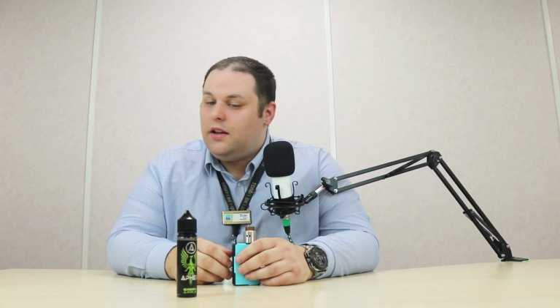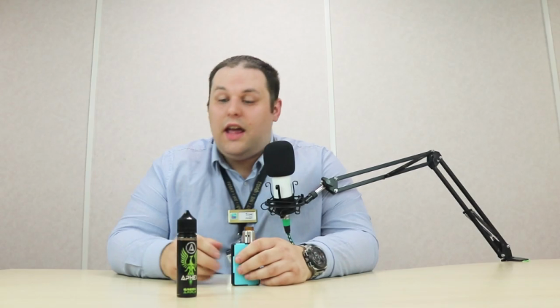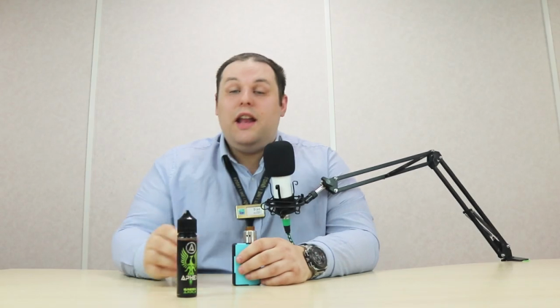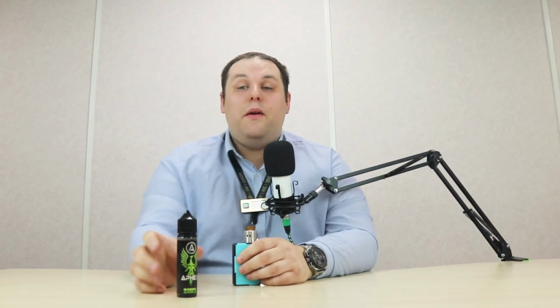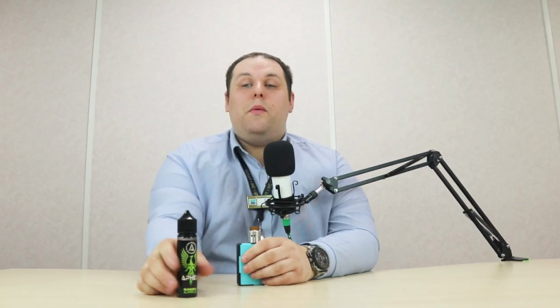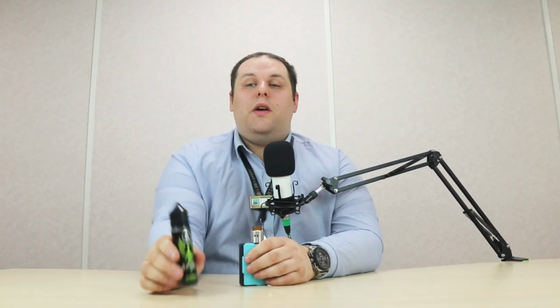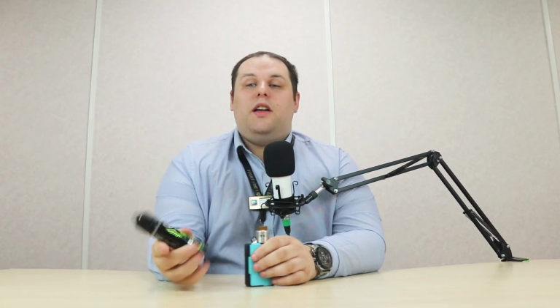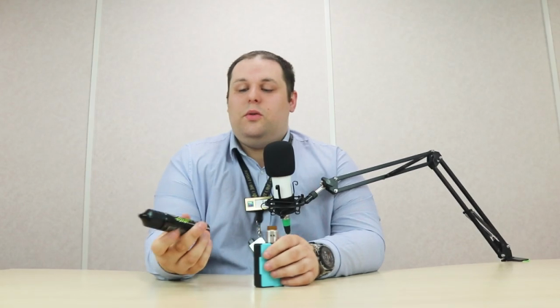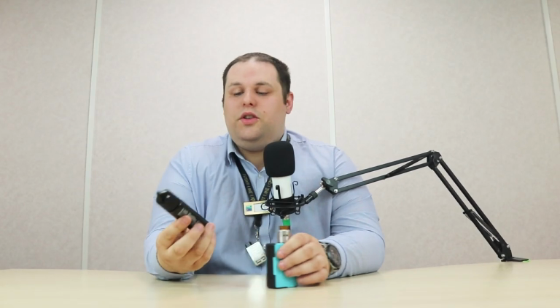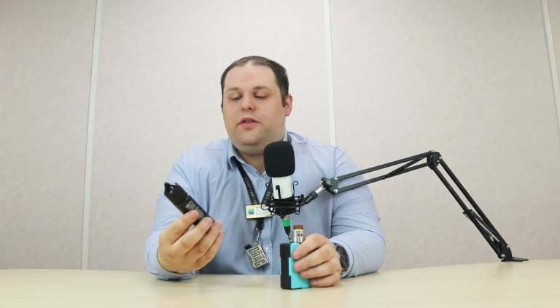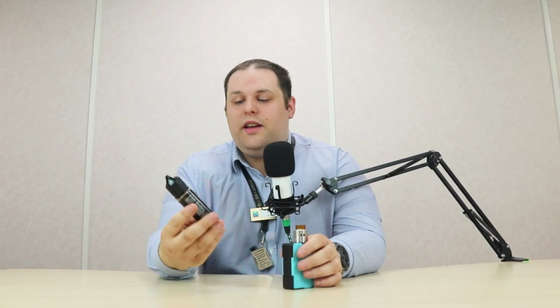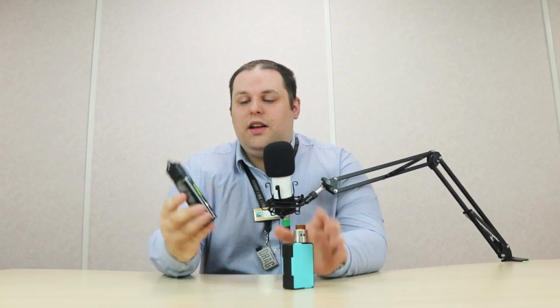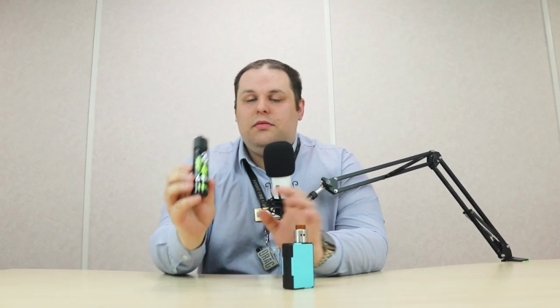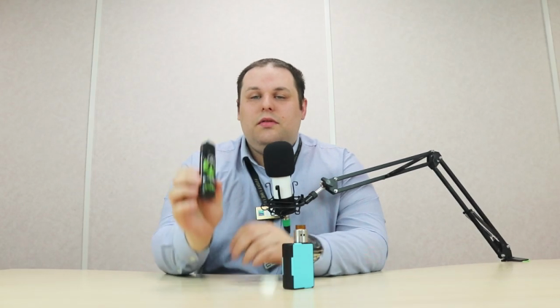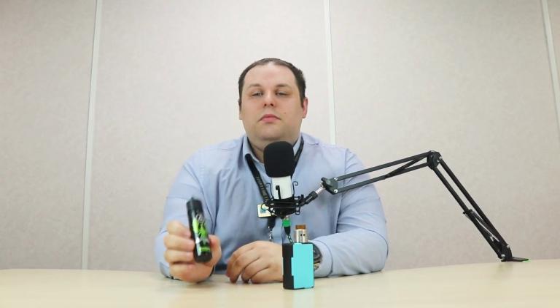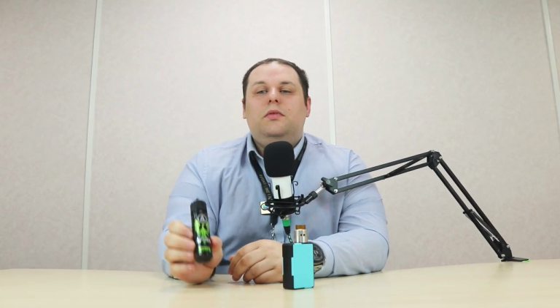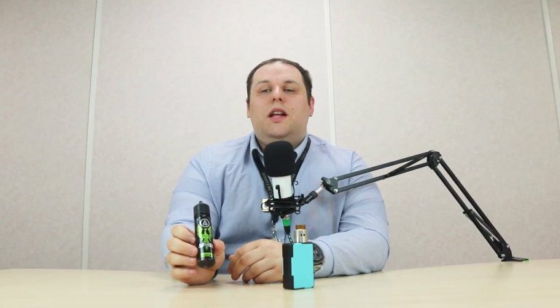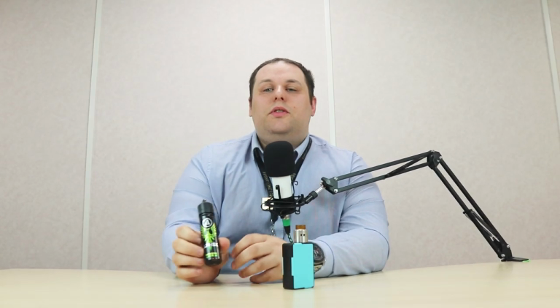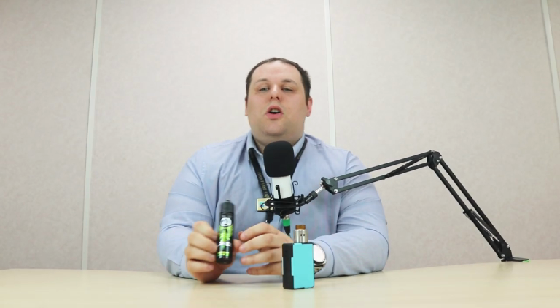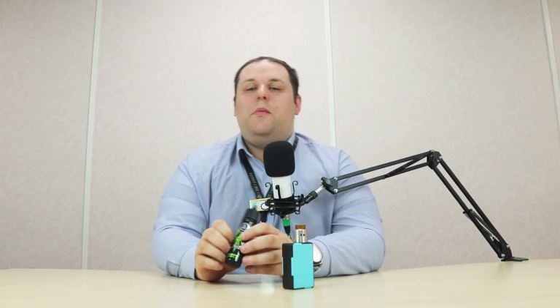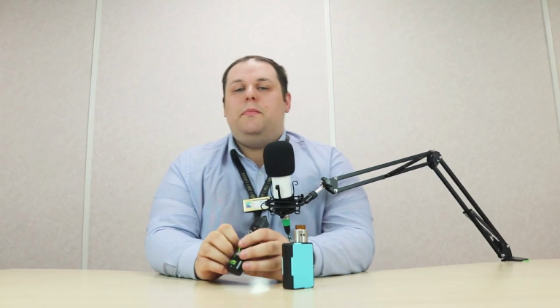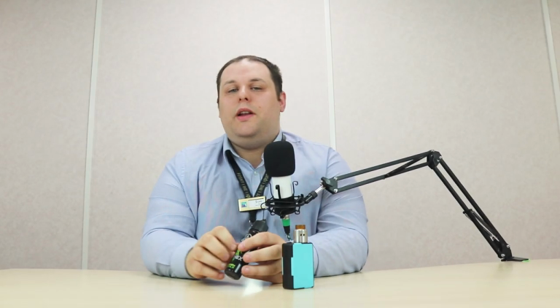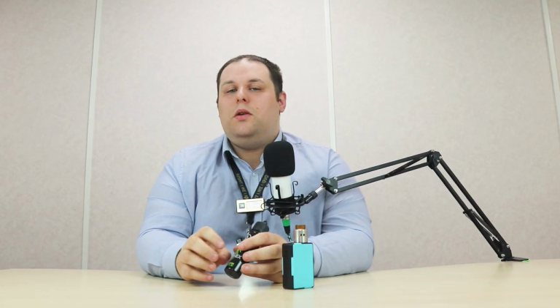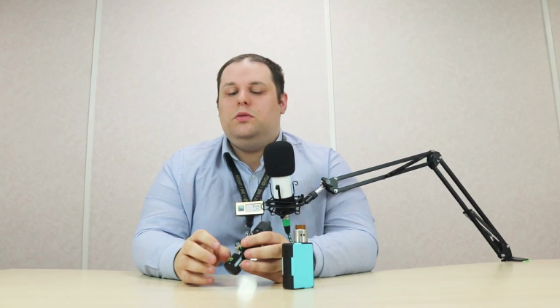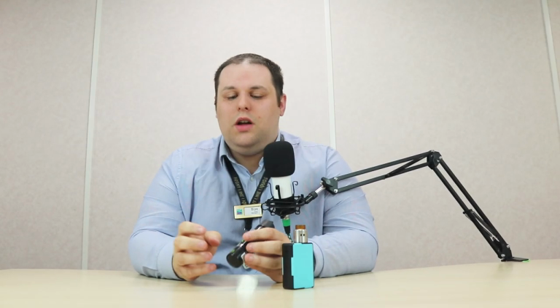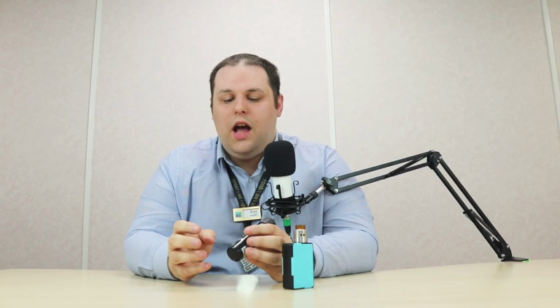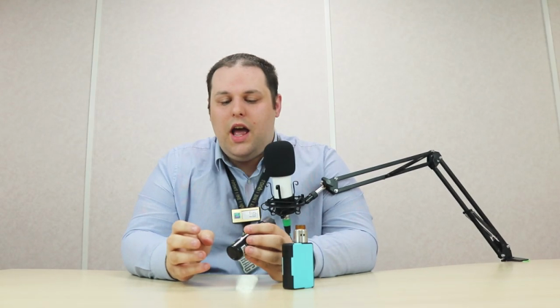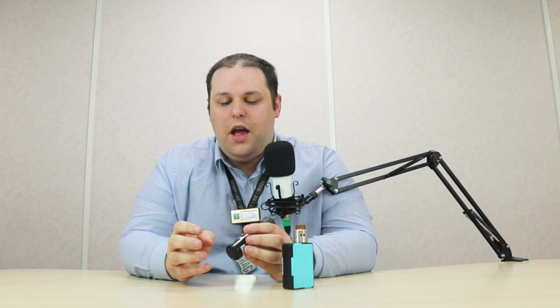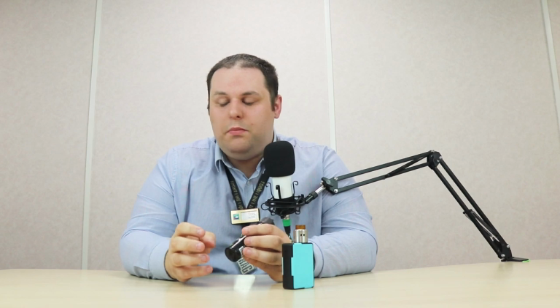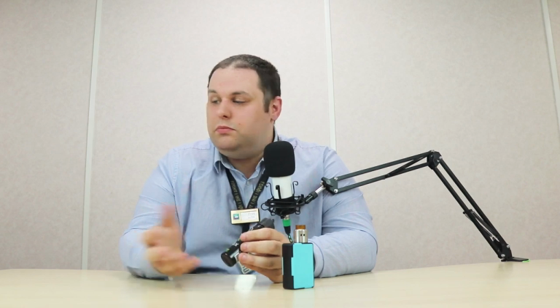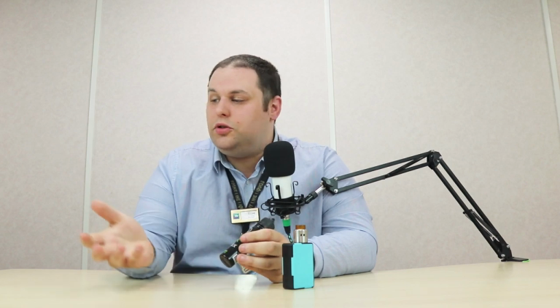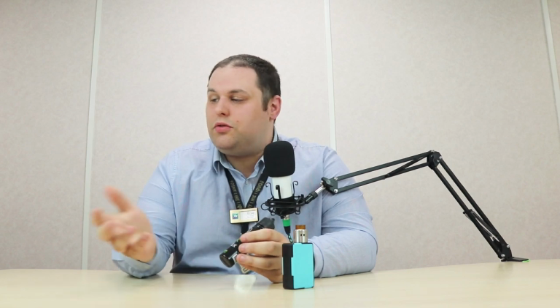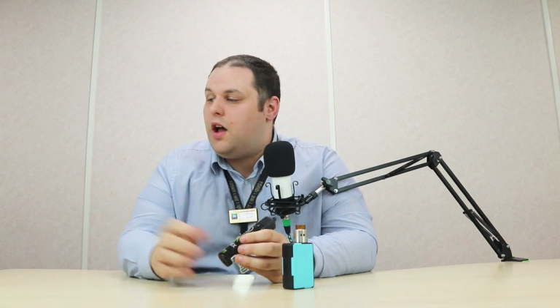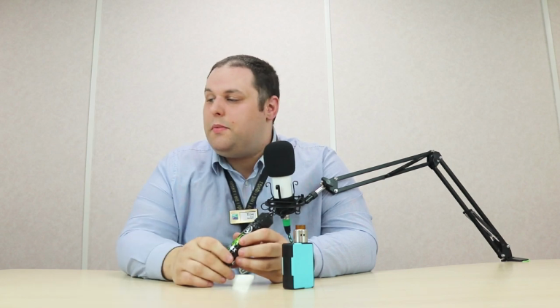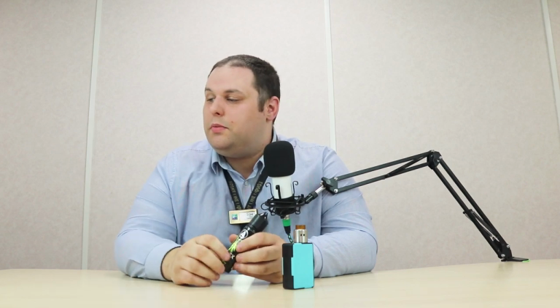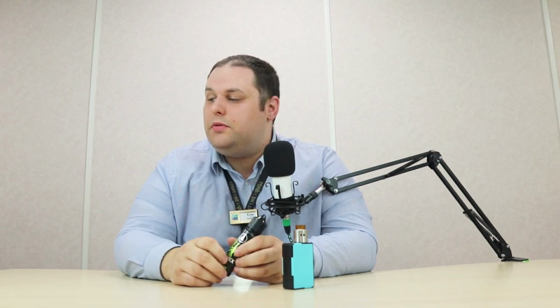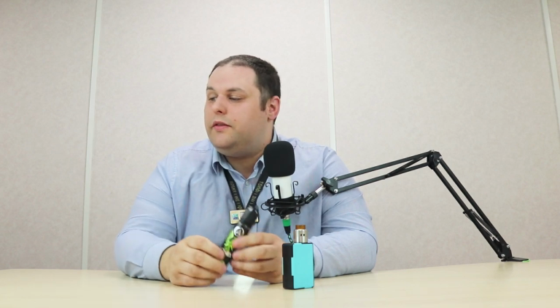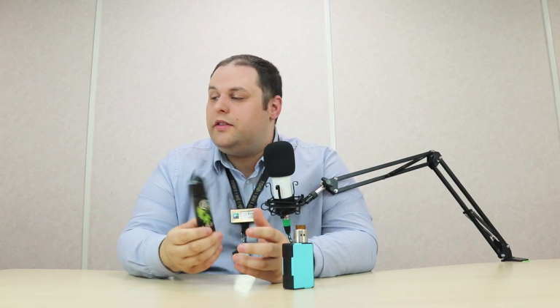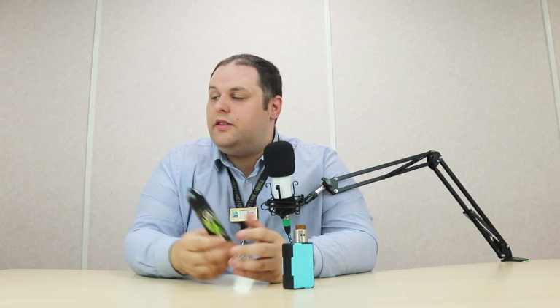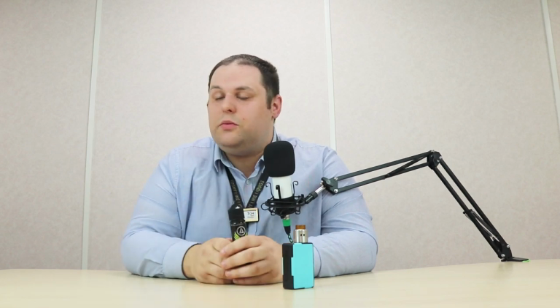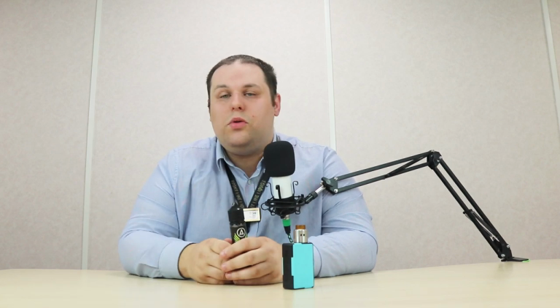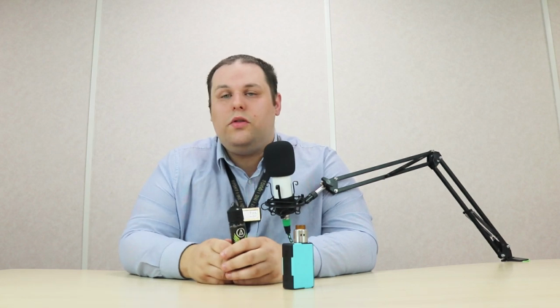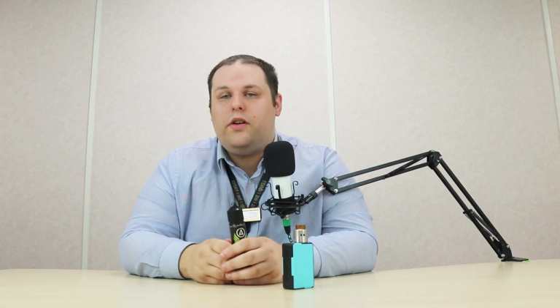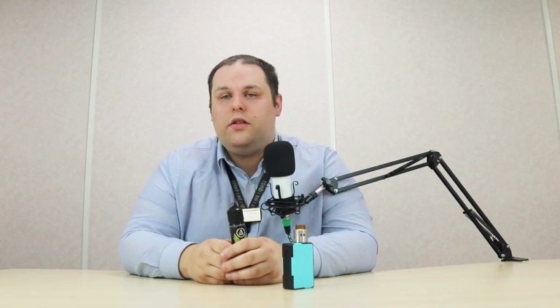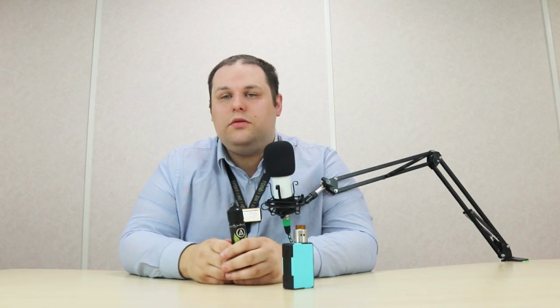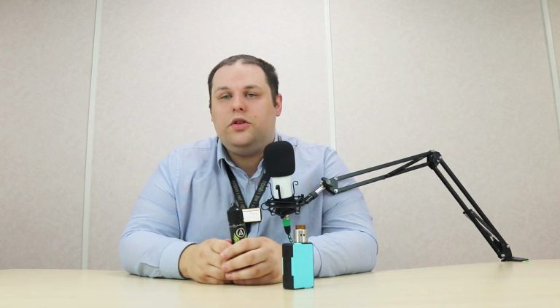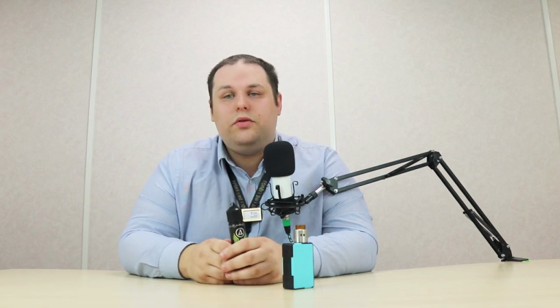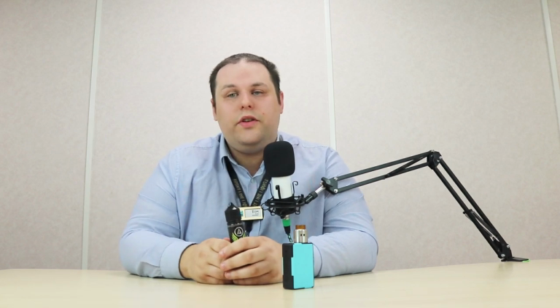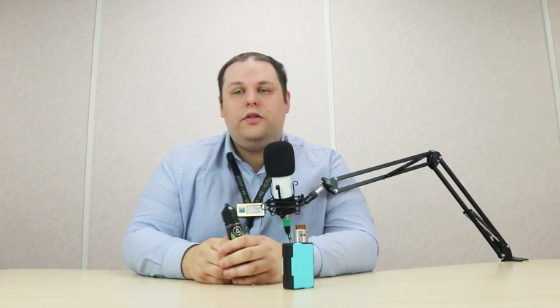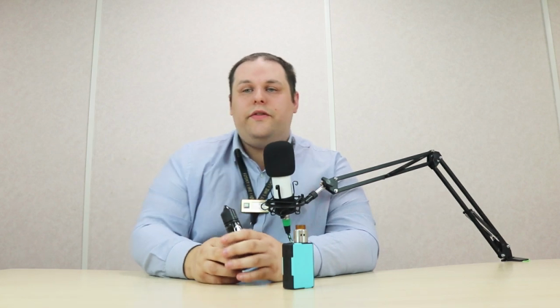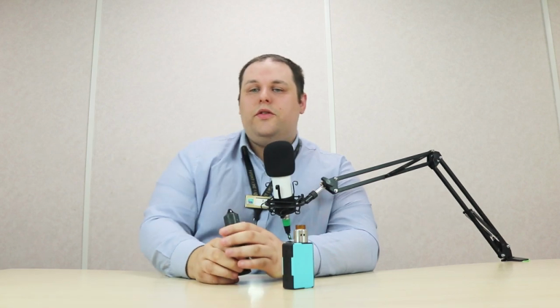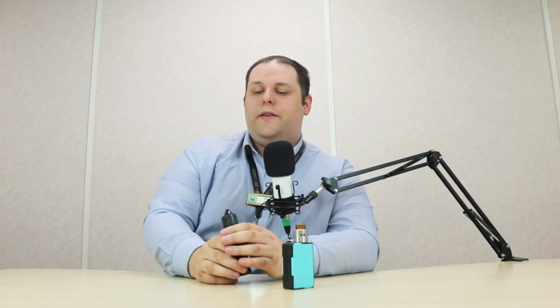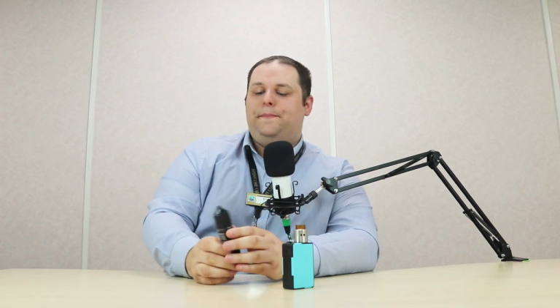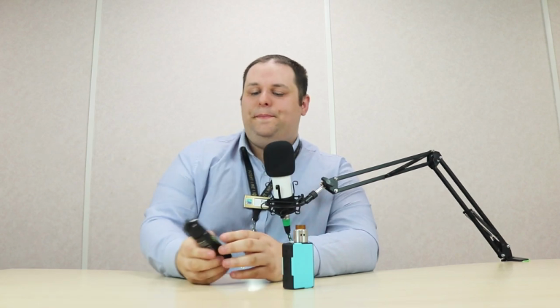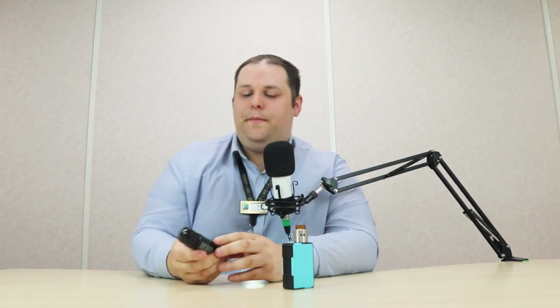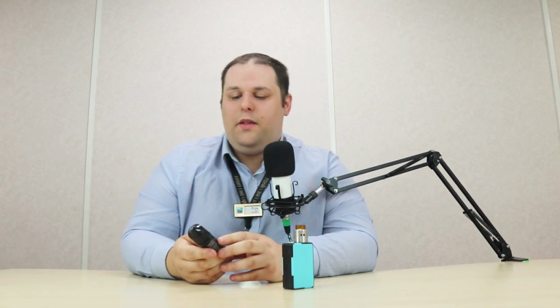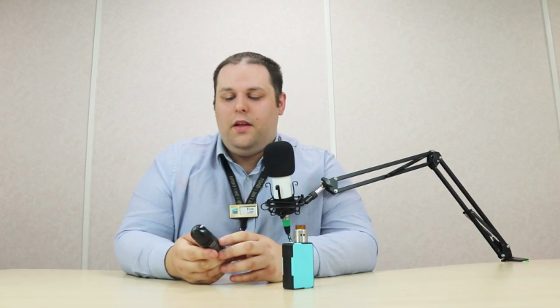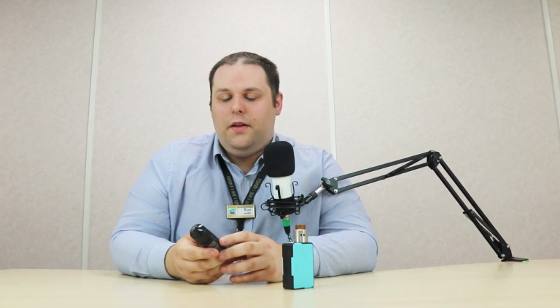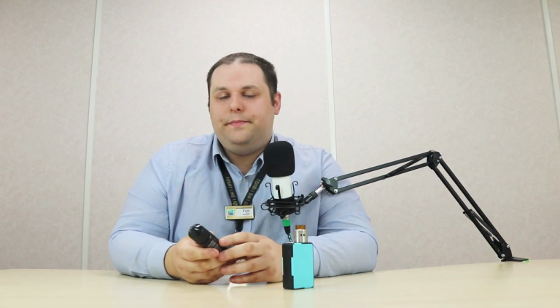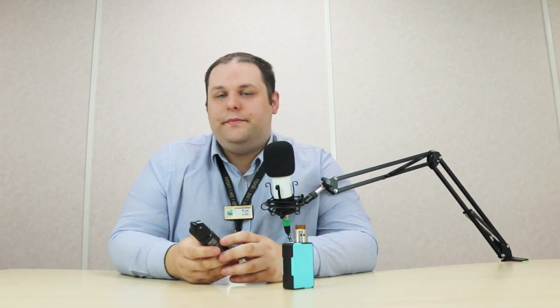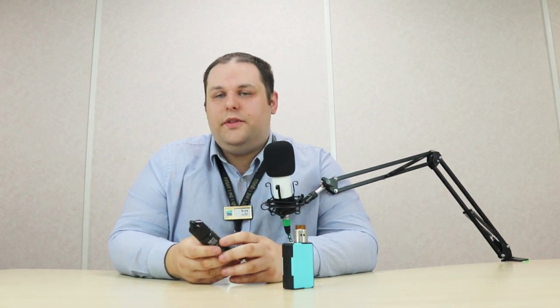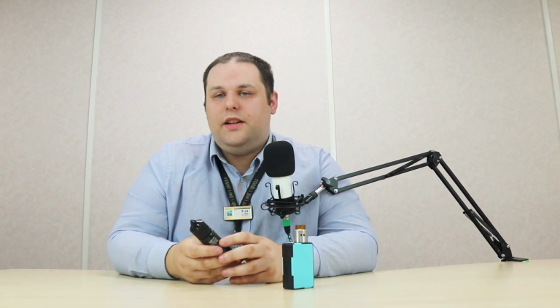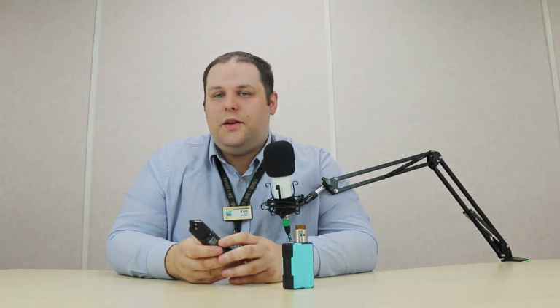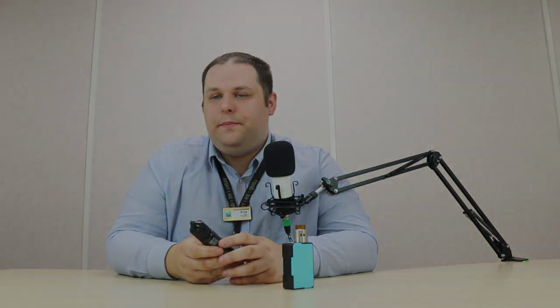Yeah, anyway guys, what do you think? Leave us a comment below and subscribe so you can see some more of our juice reviews in the future. See you soon.